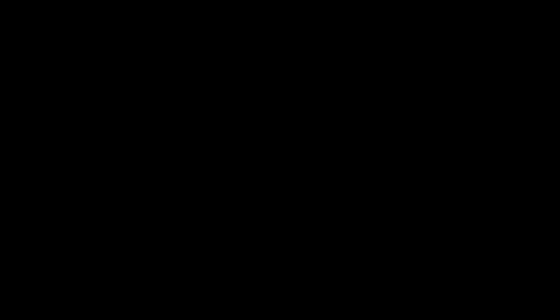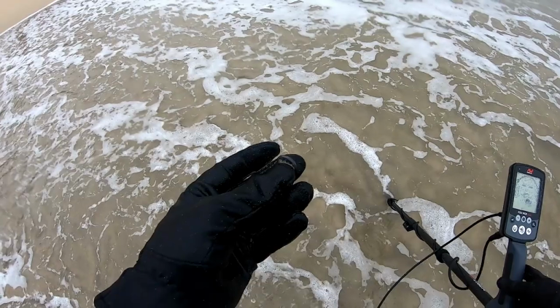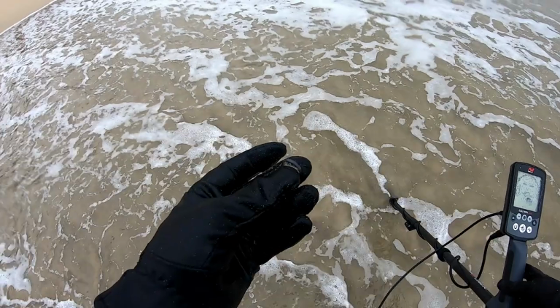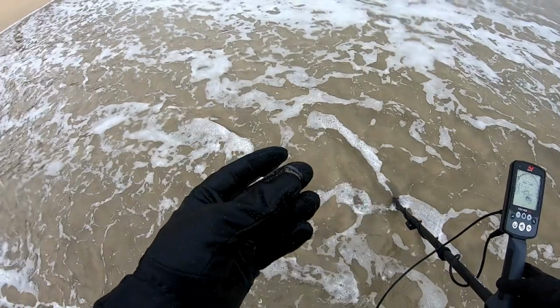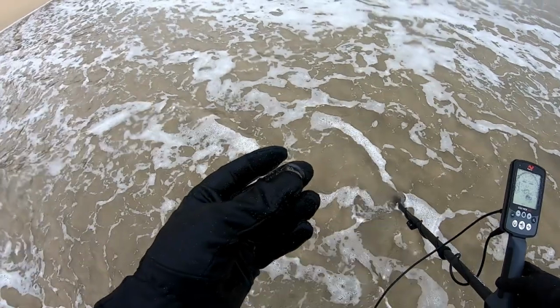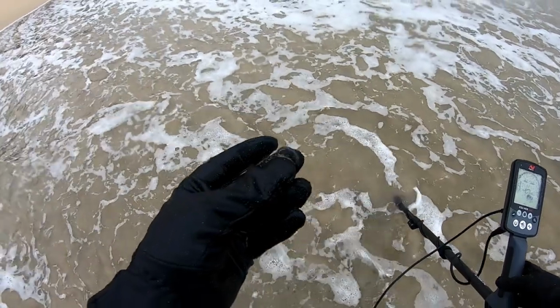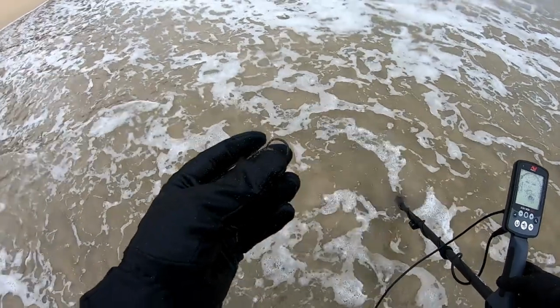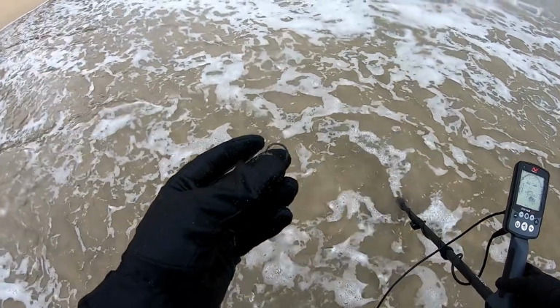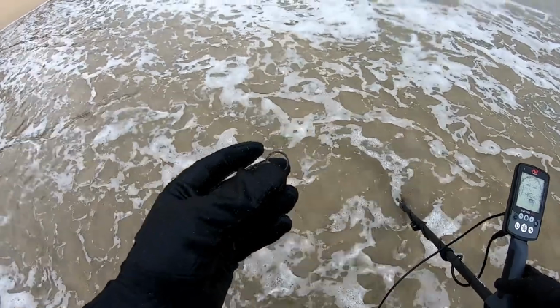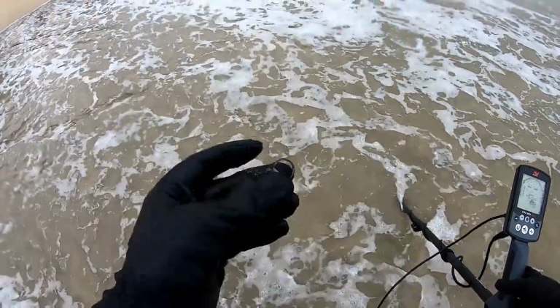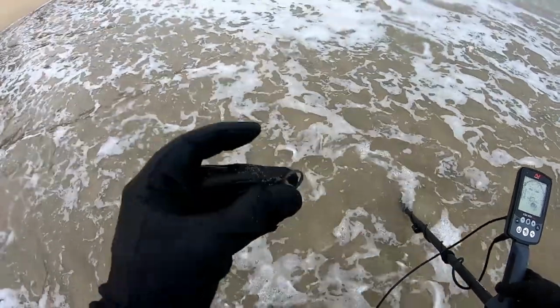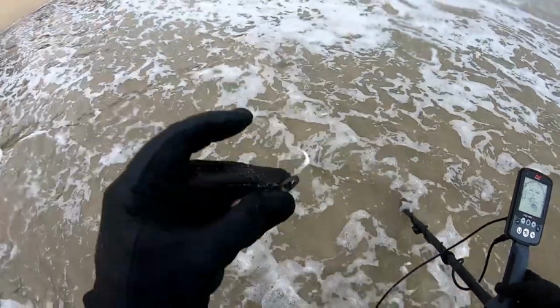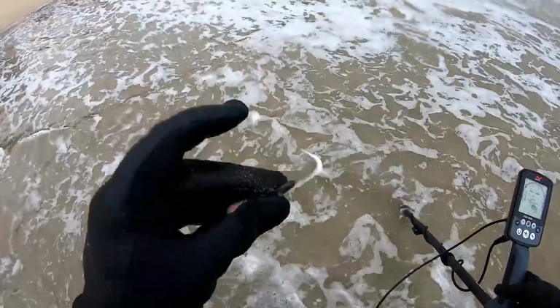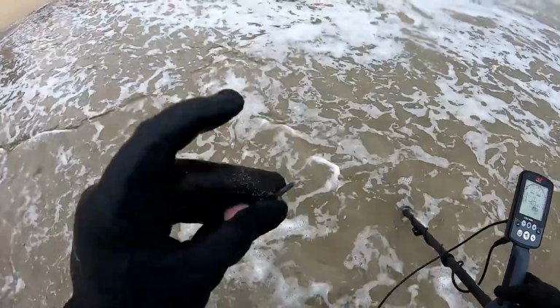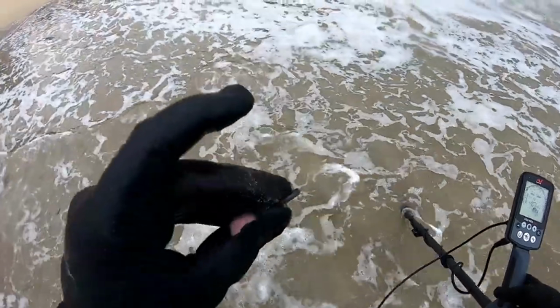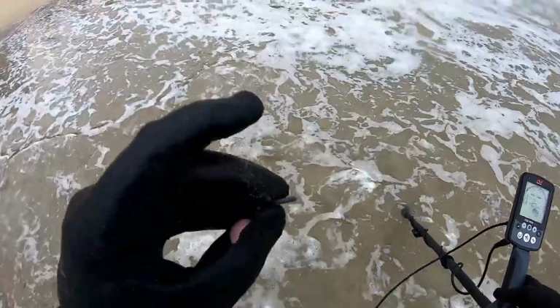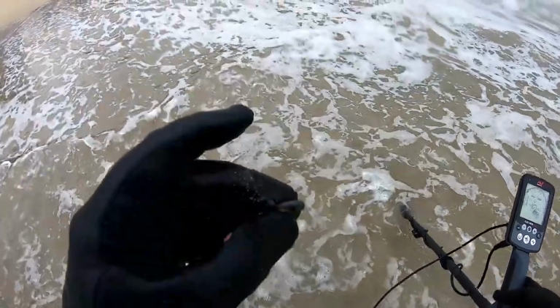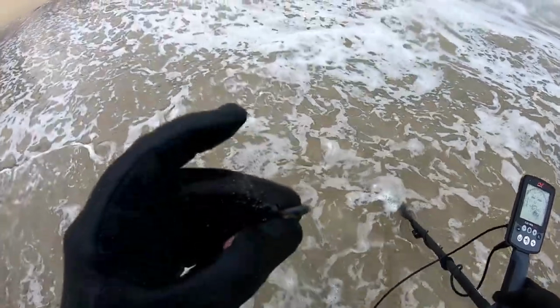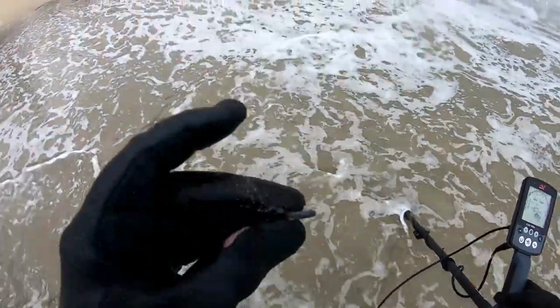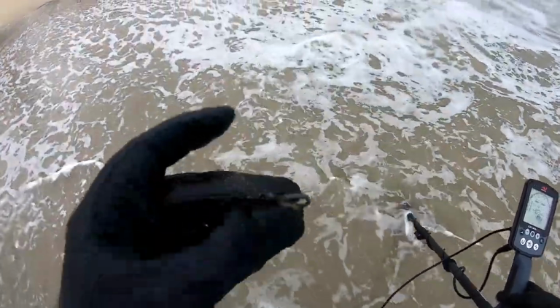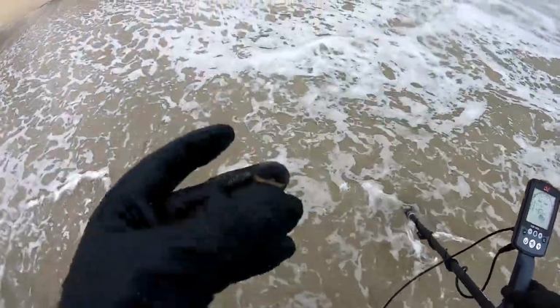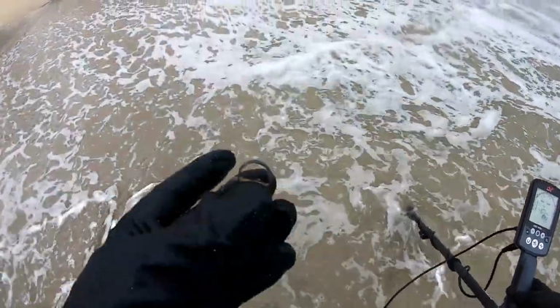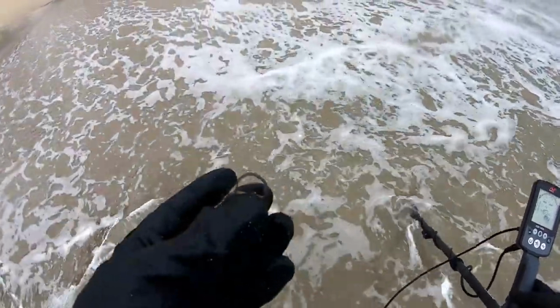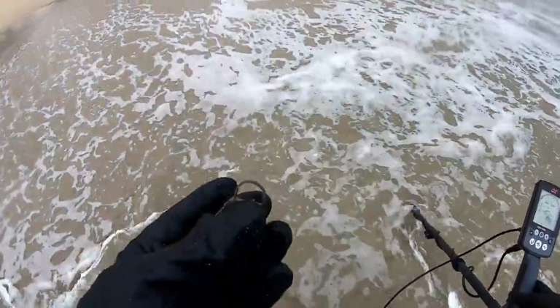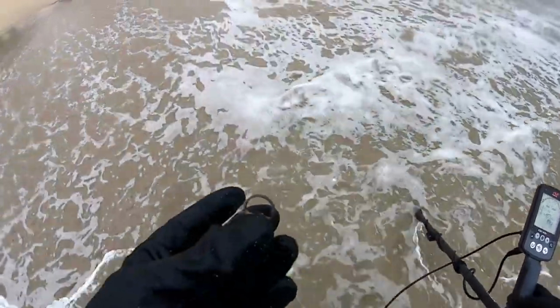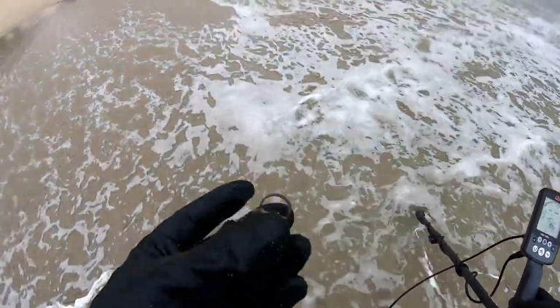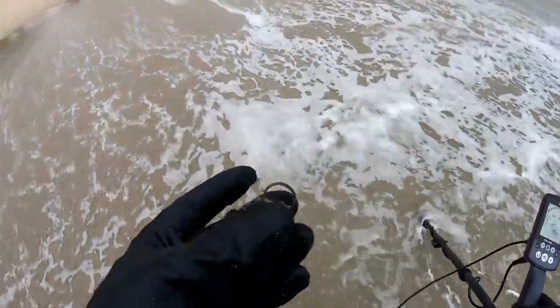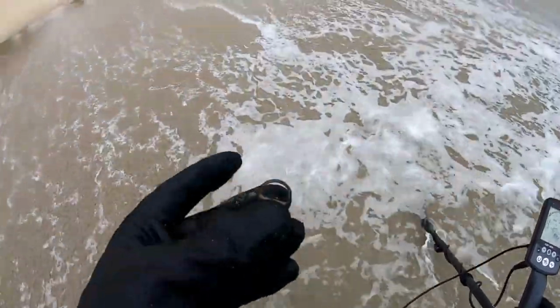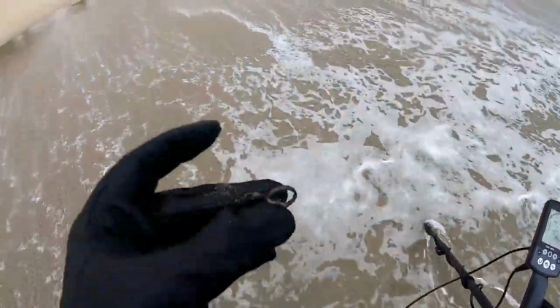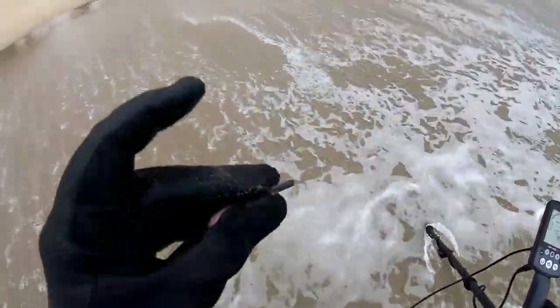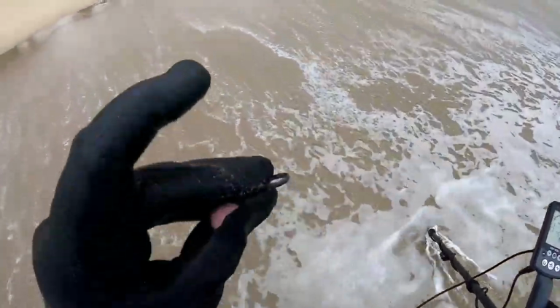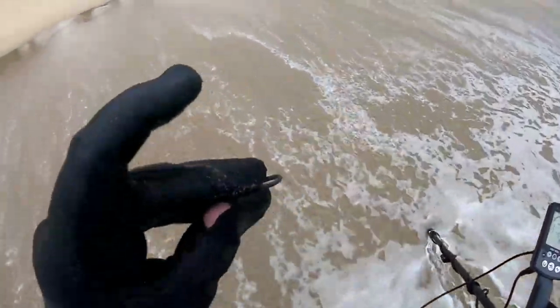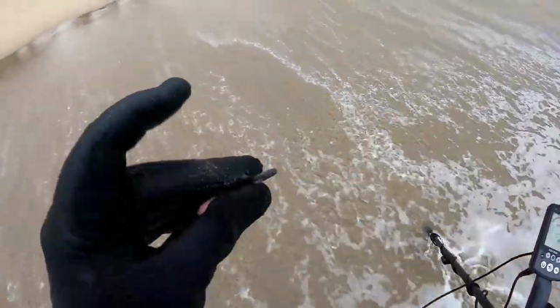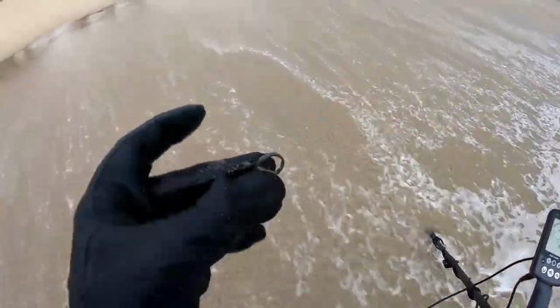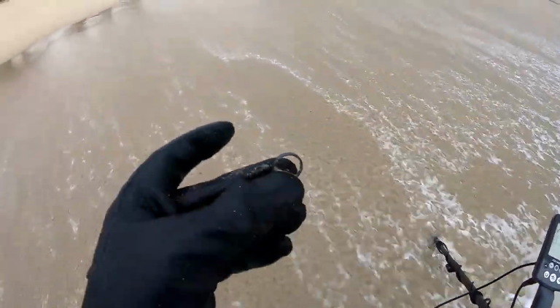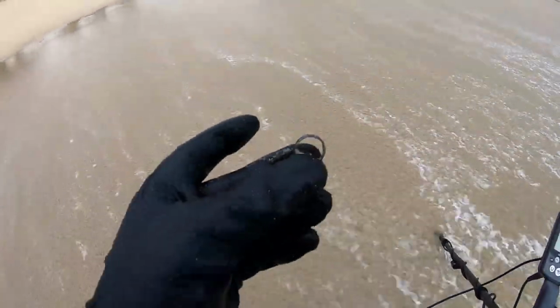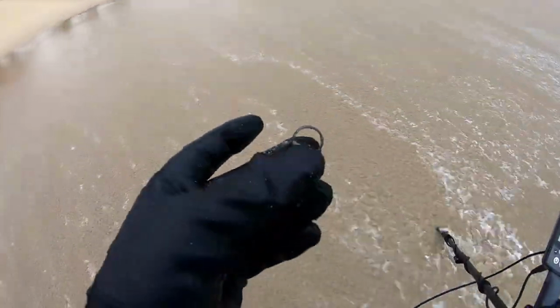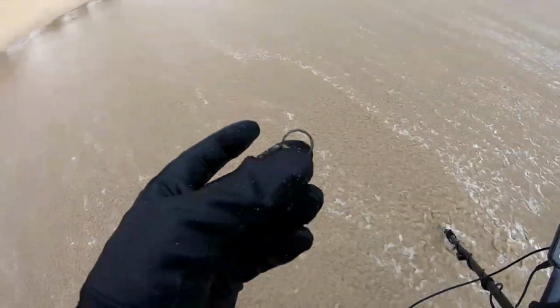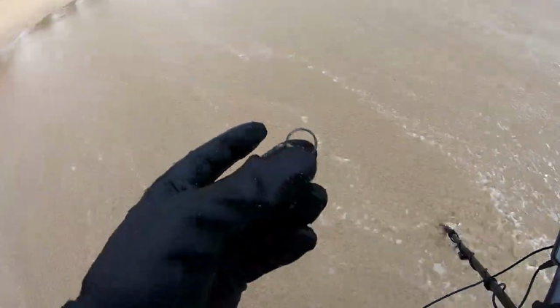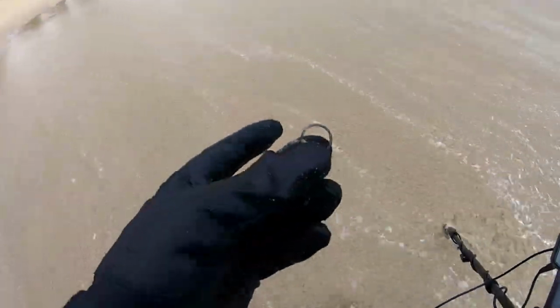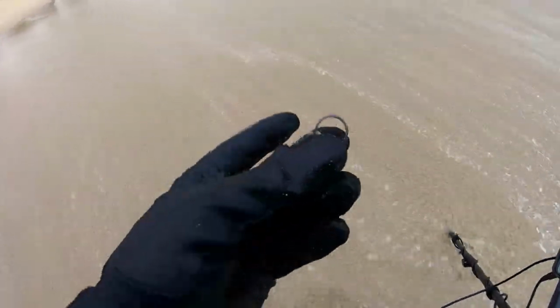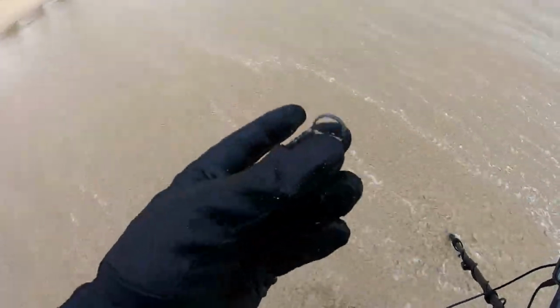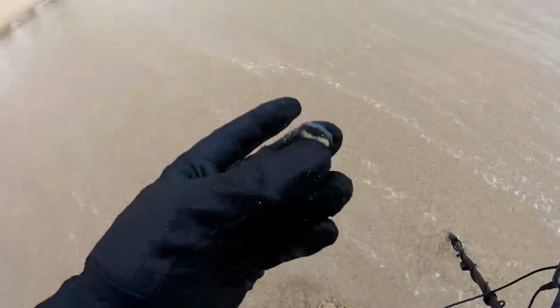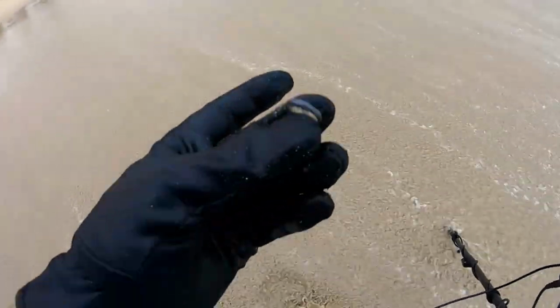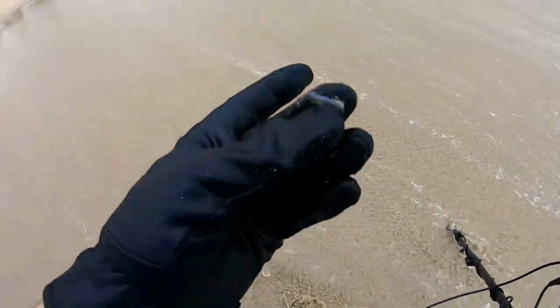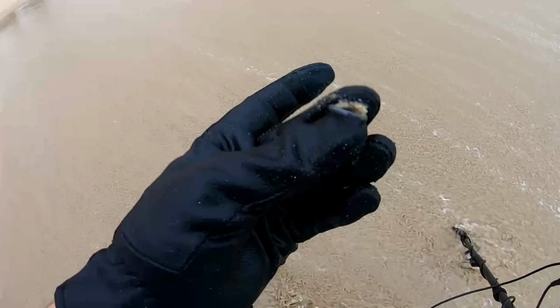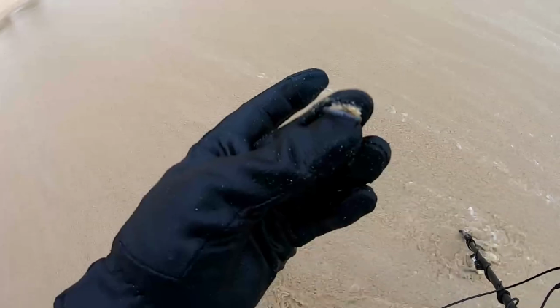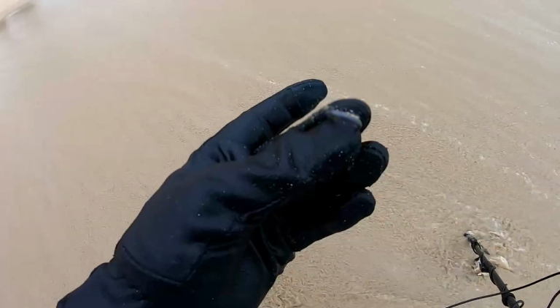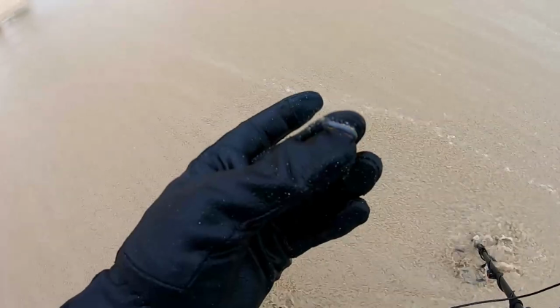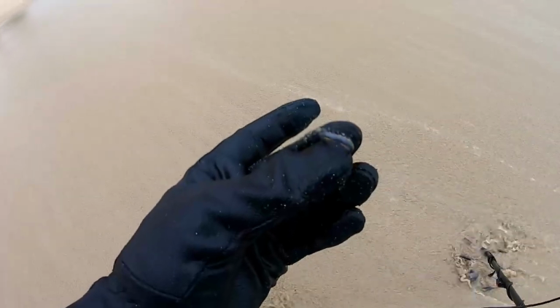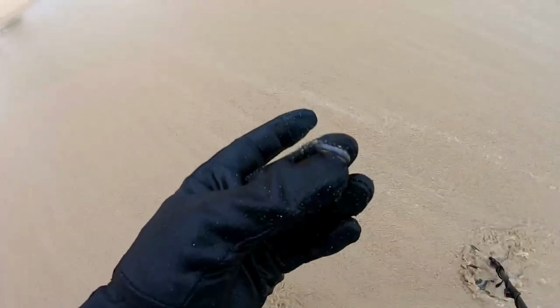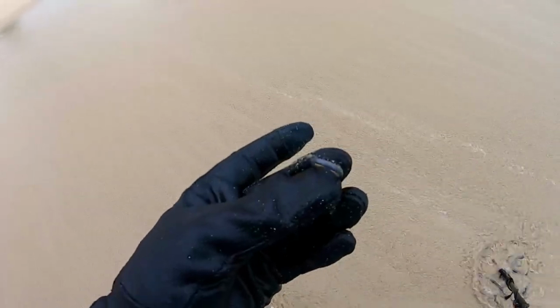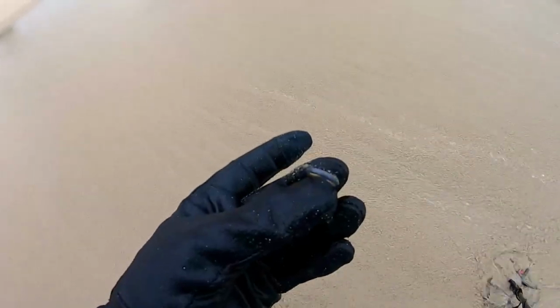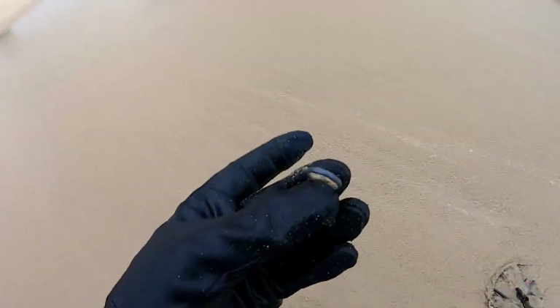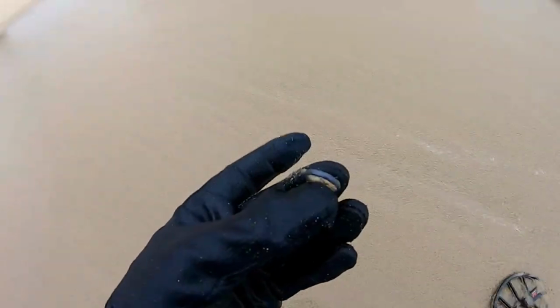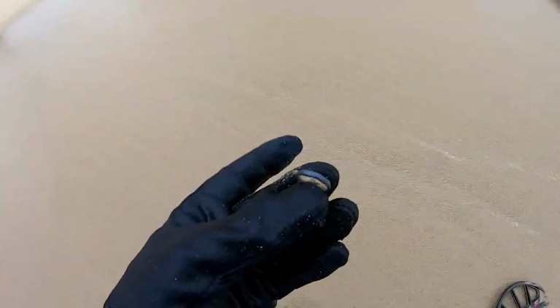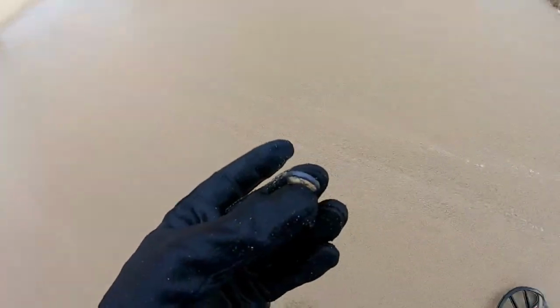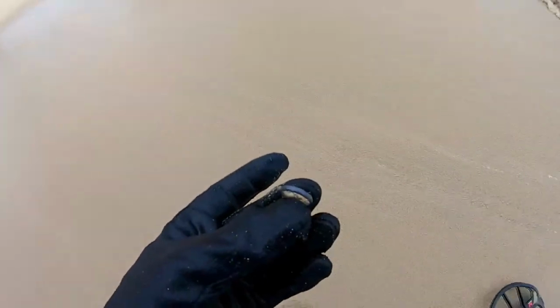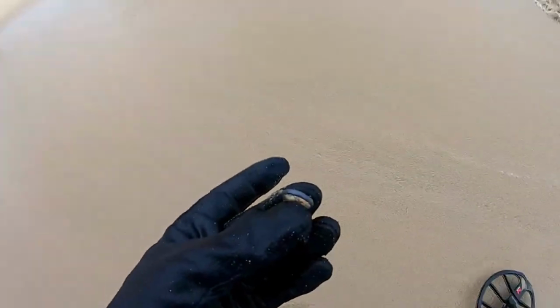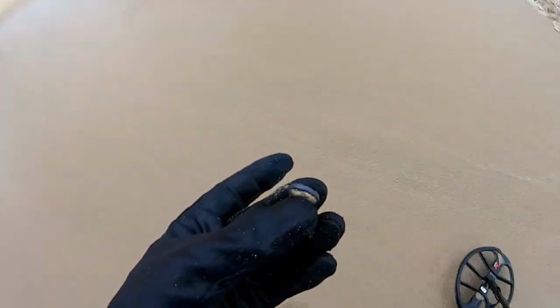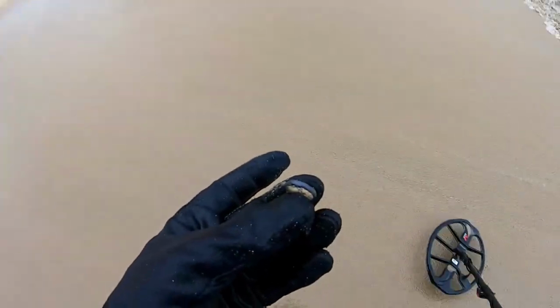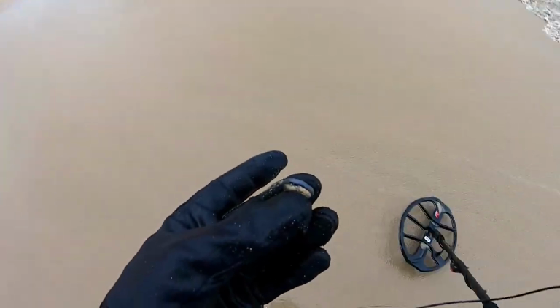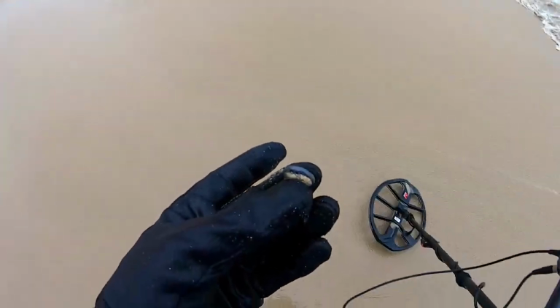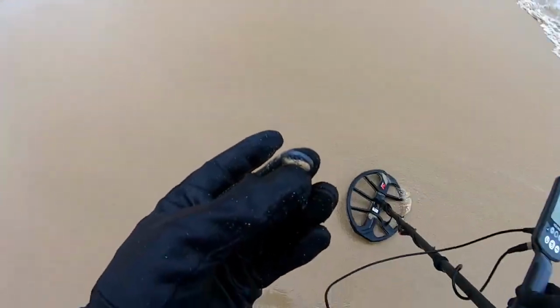Got my first ring — just a small ring, looks silver. First ring of the day.